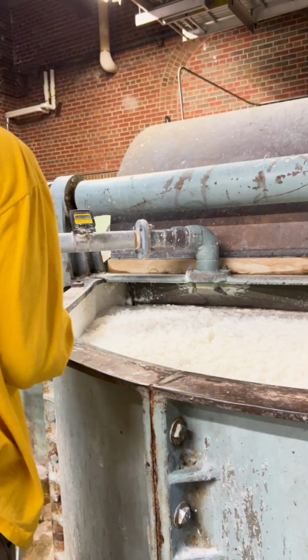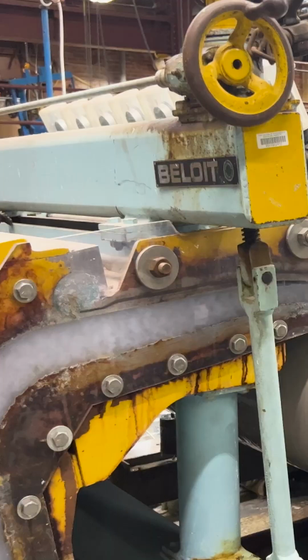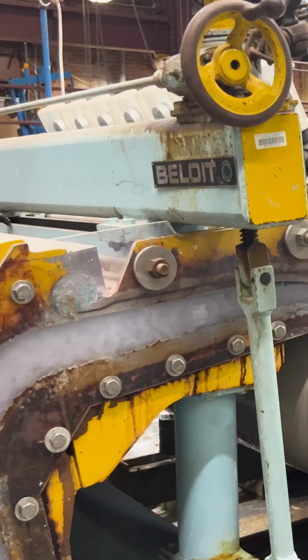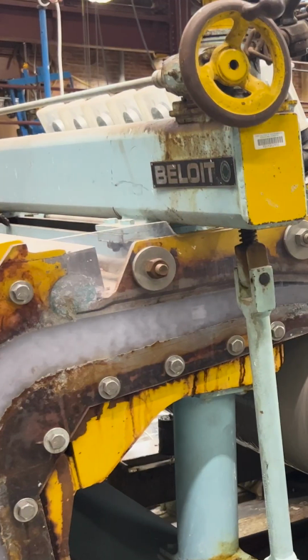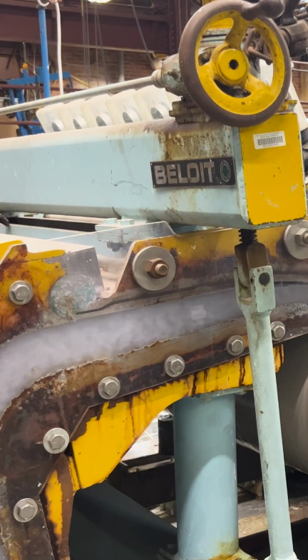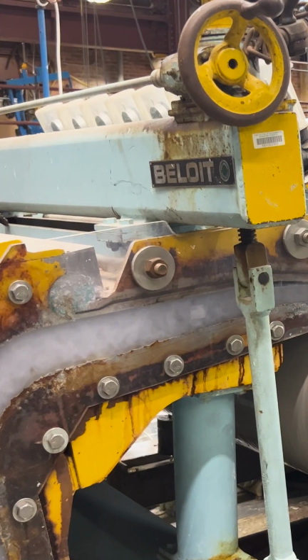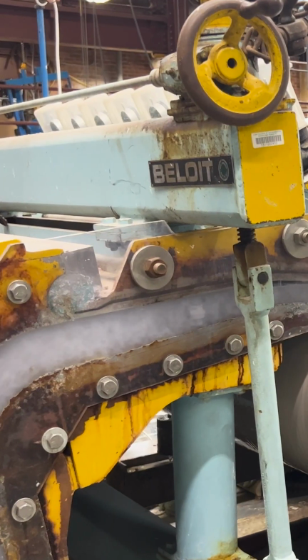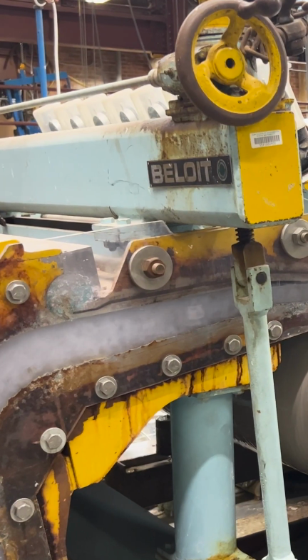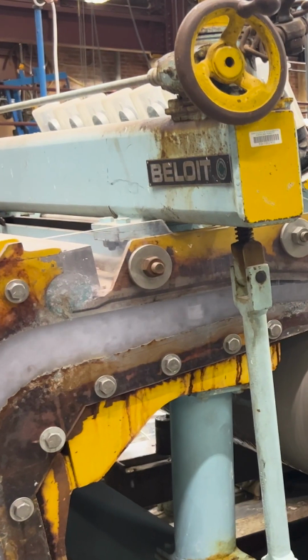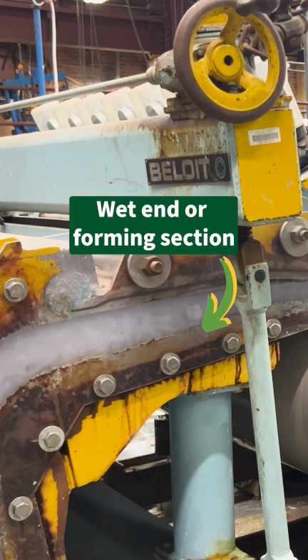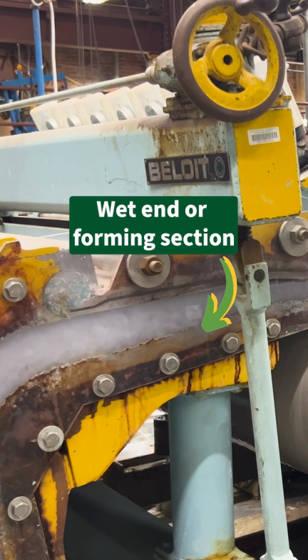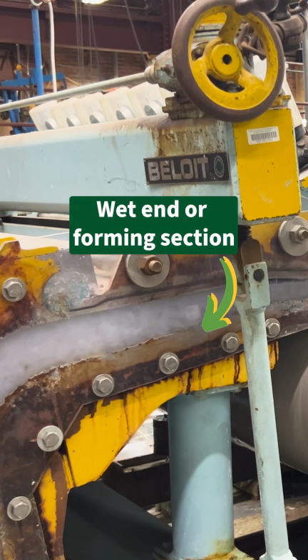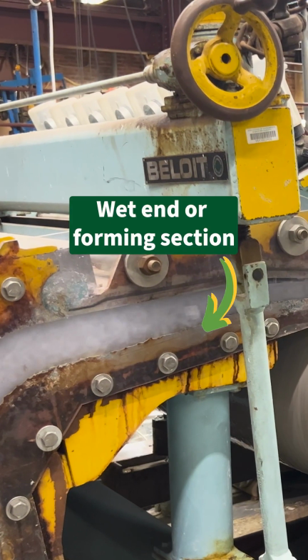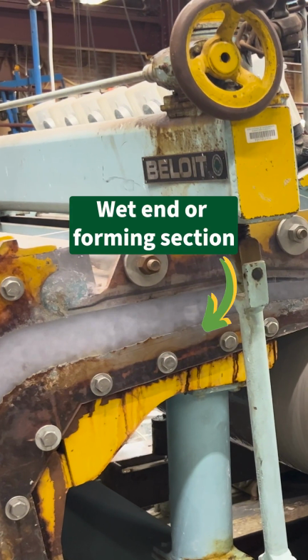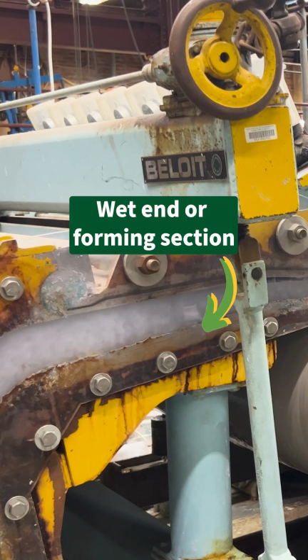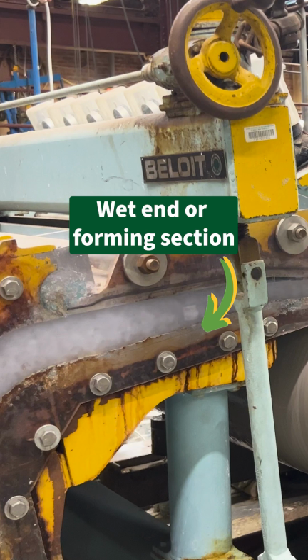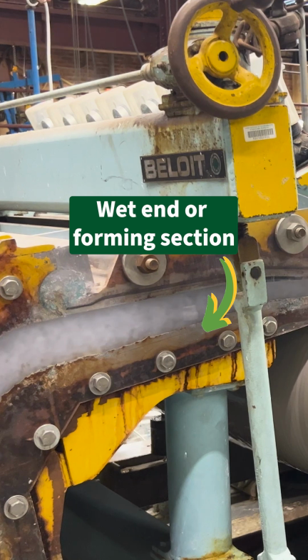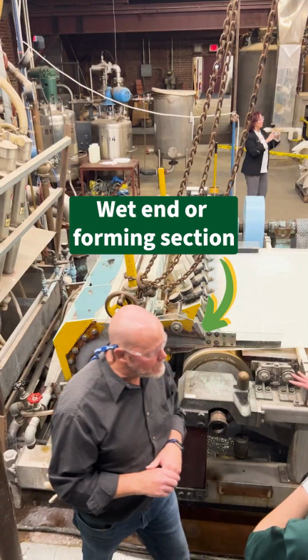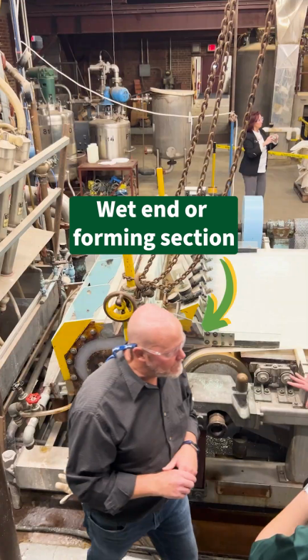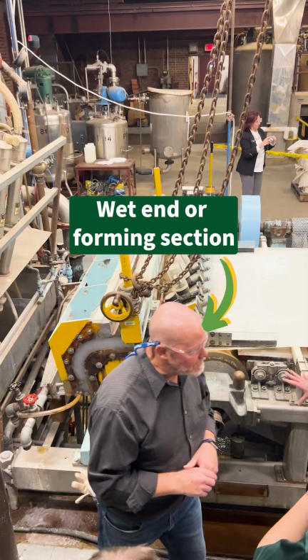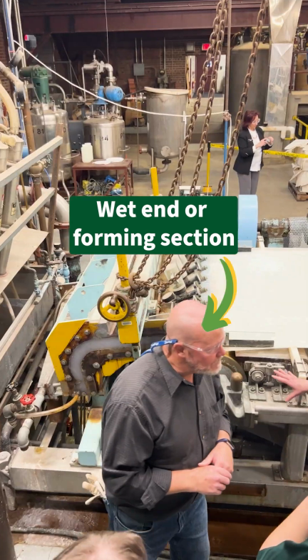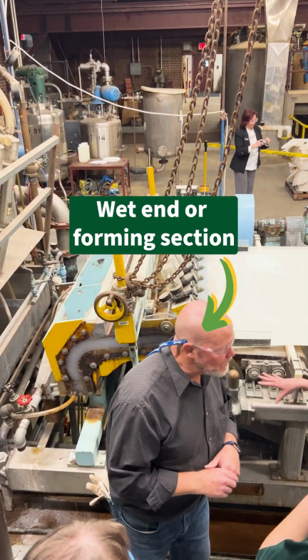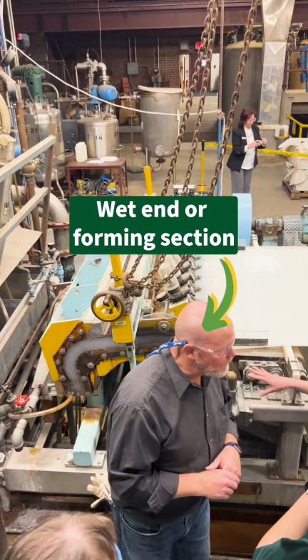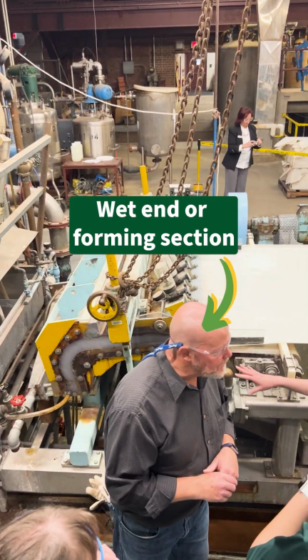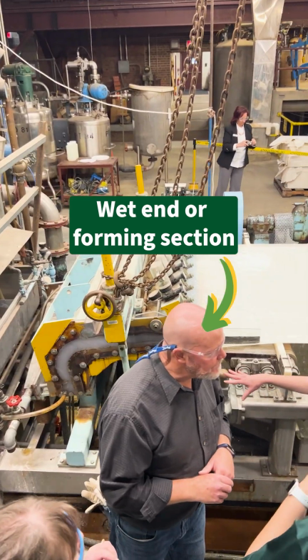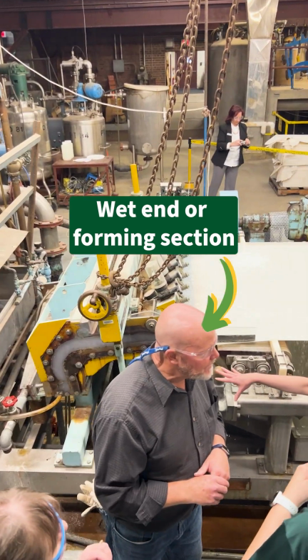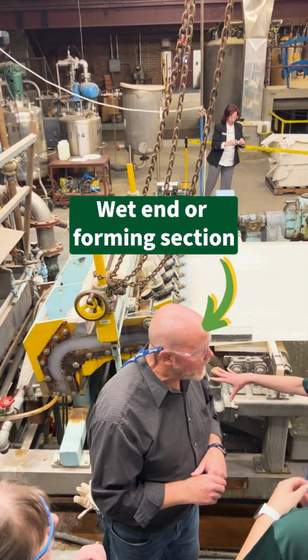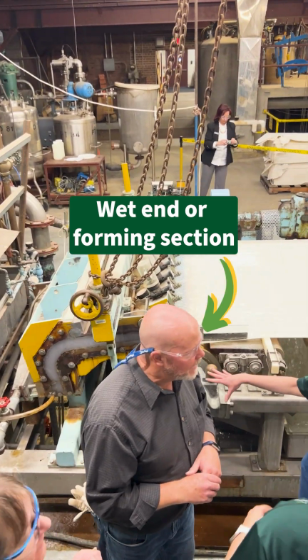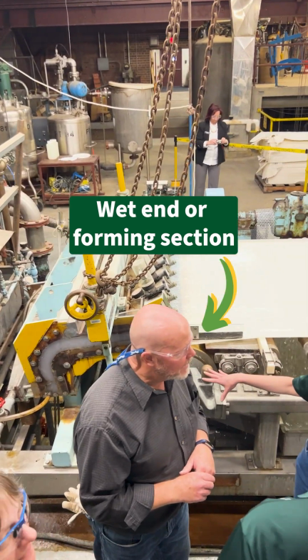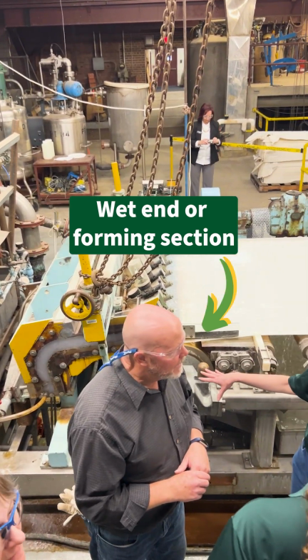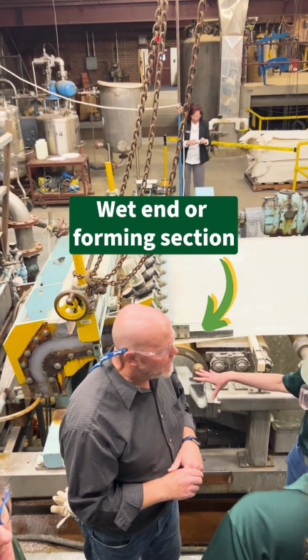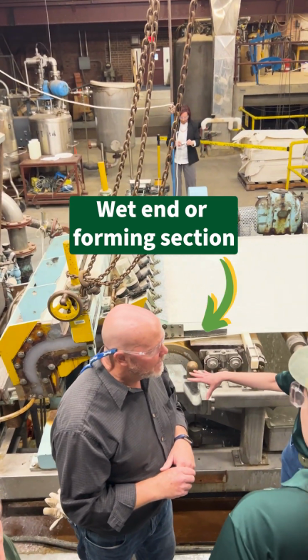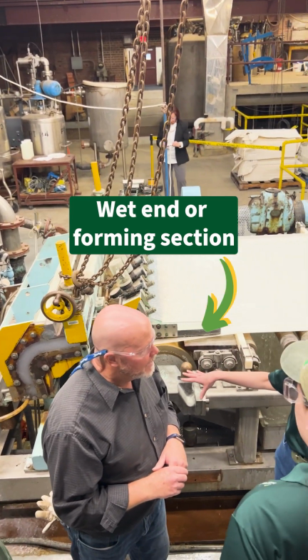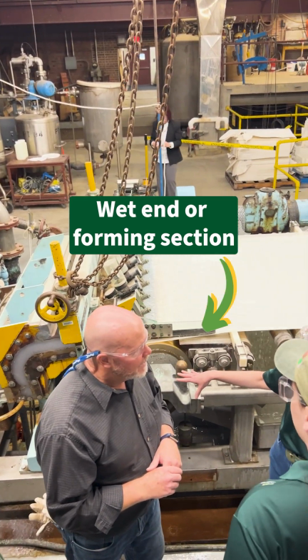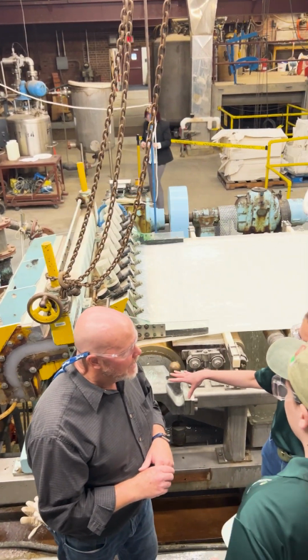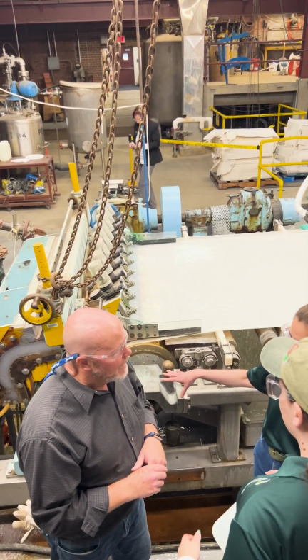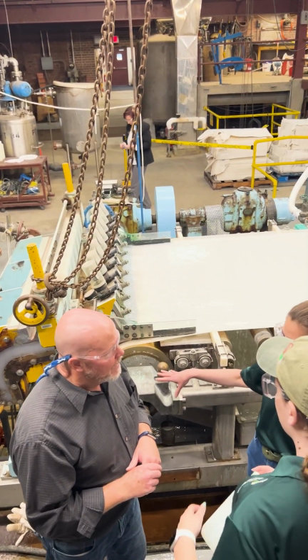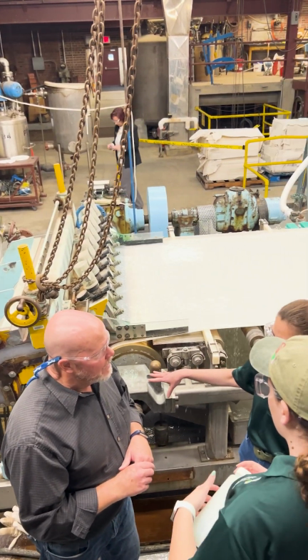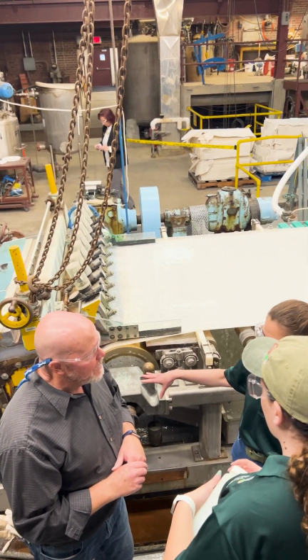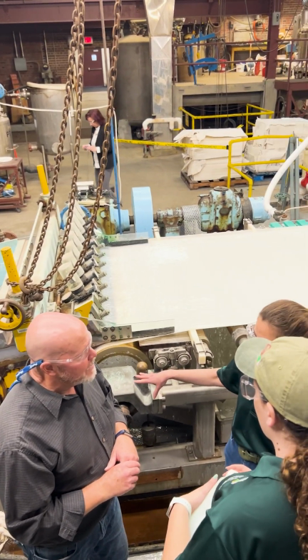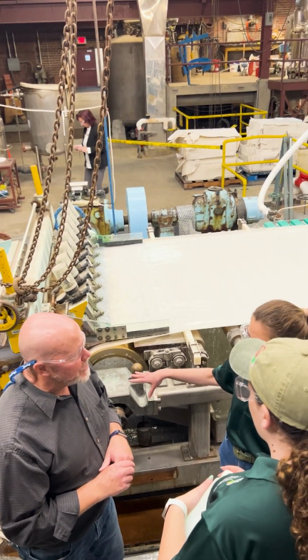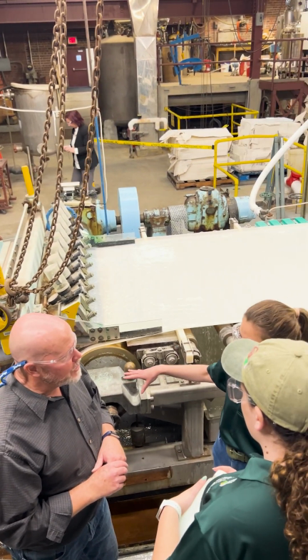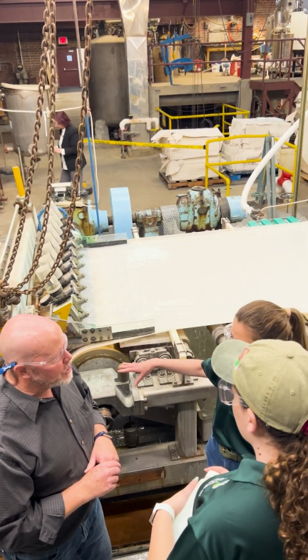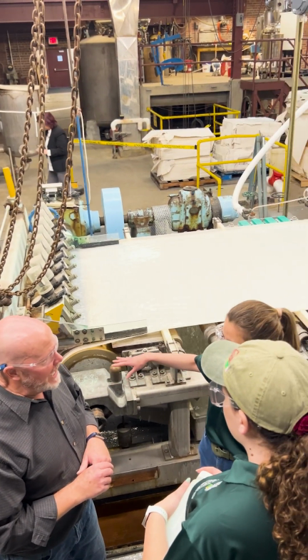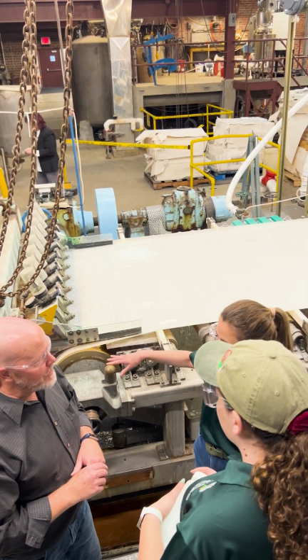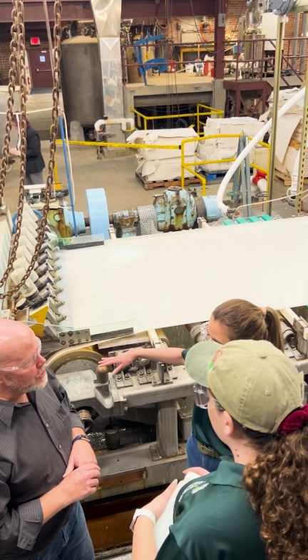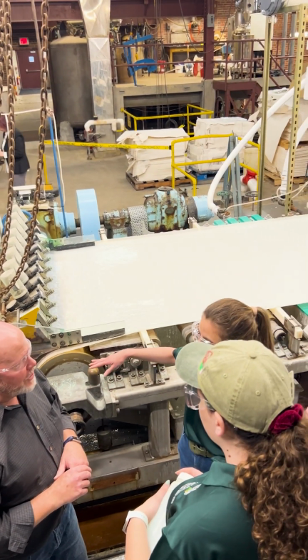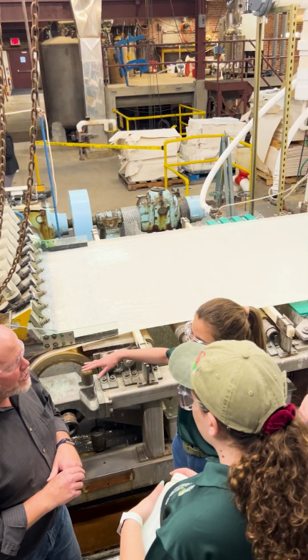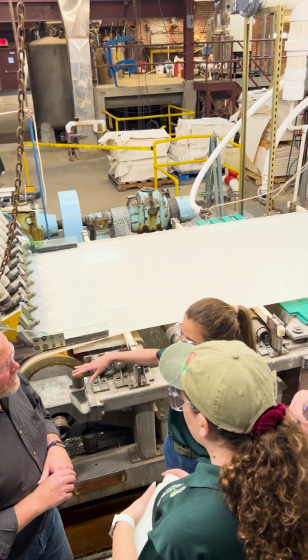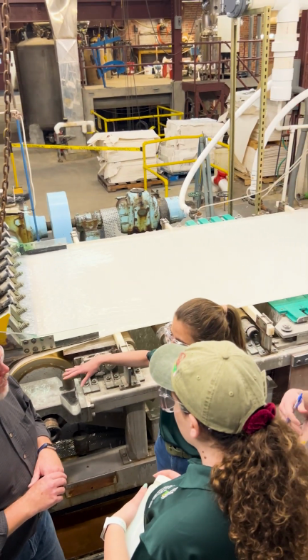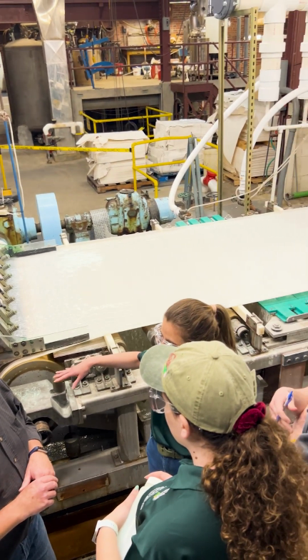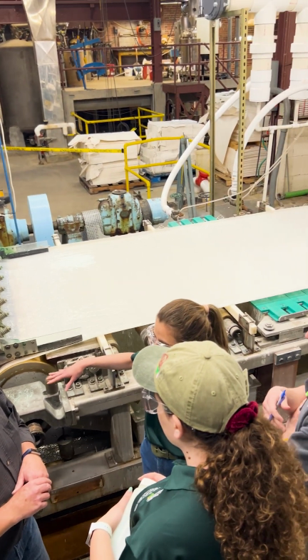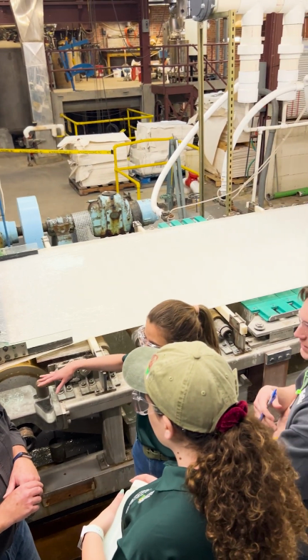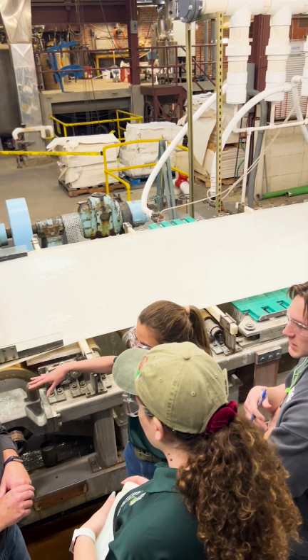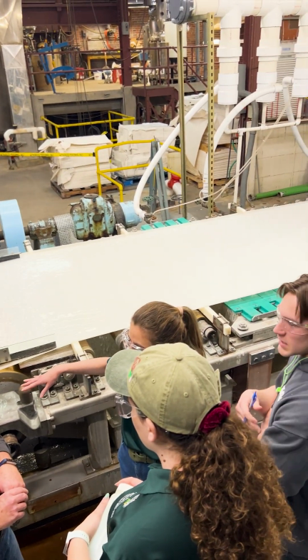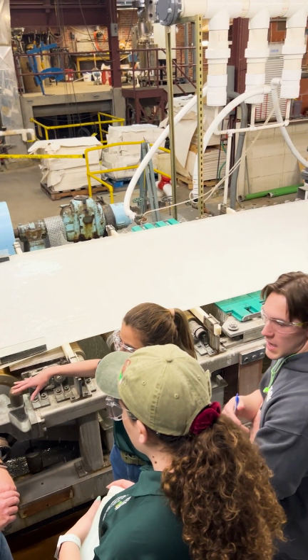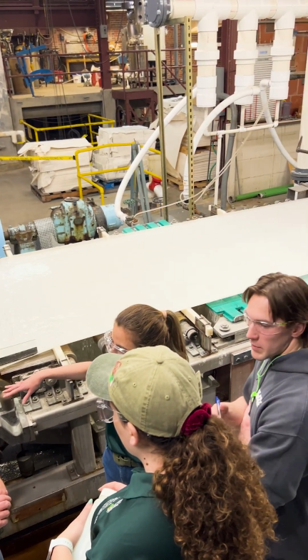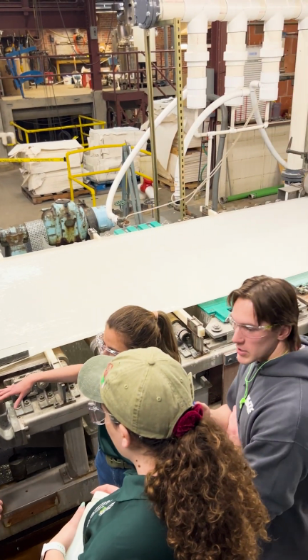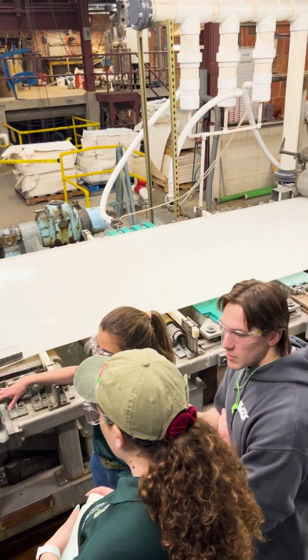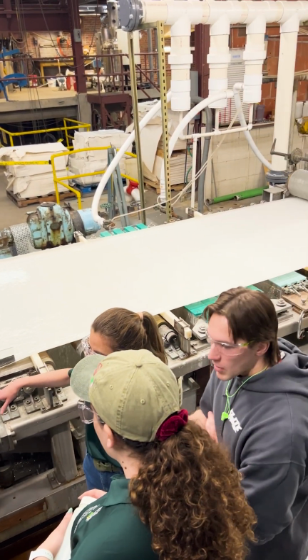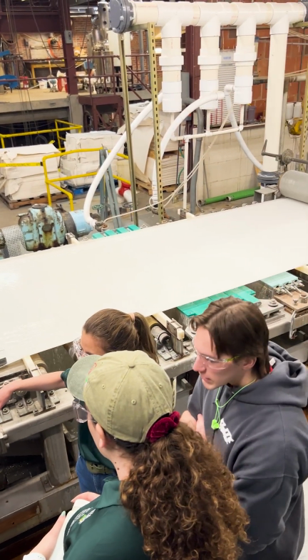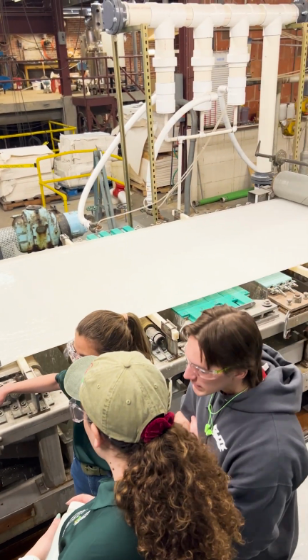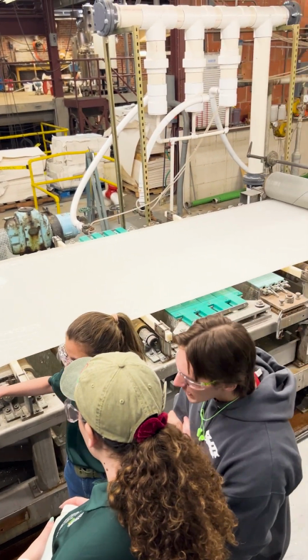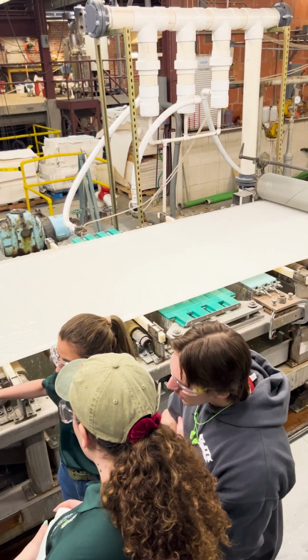The first part of the machine is the wet end, or forming section. Here, gravity and vacuums are used to gradually remove water from the pulp.